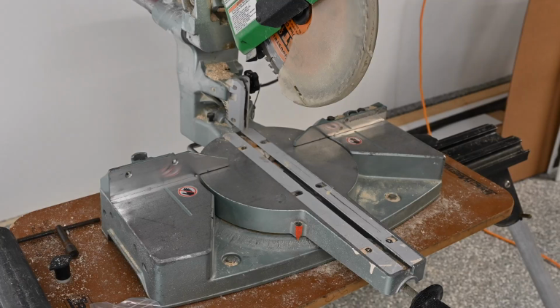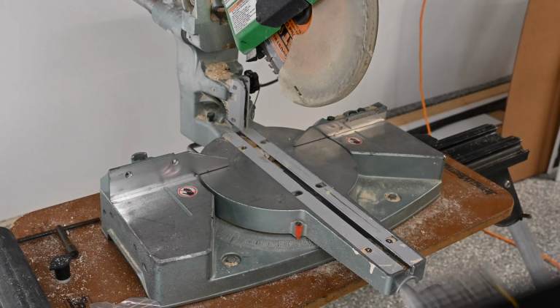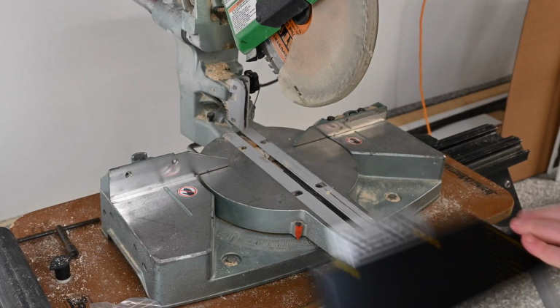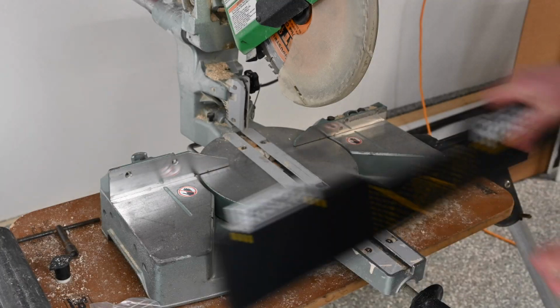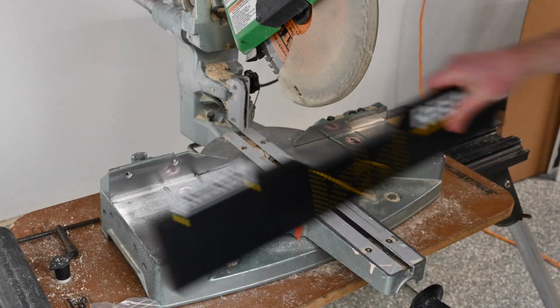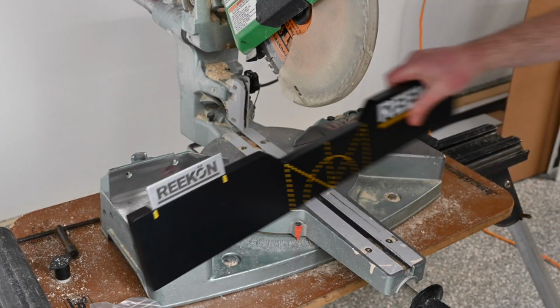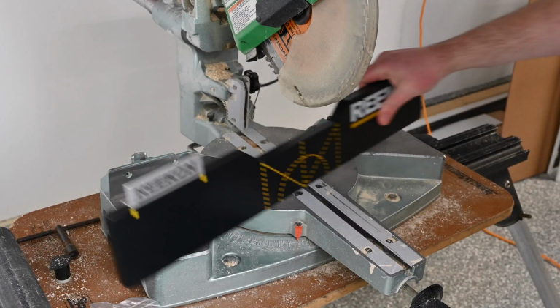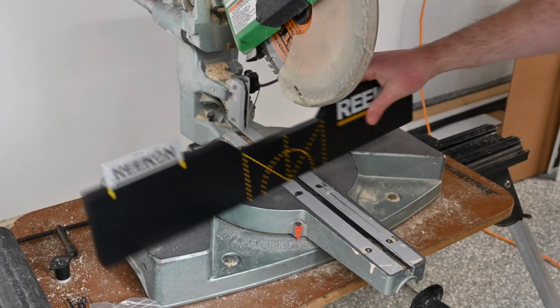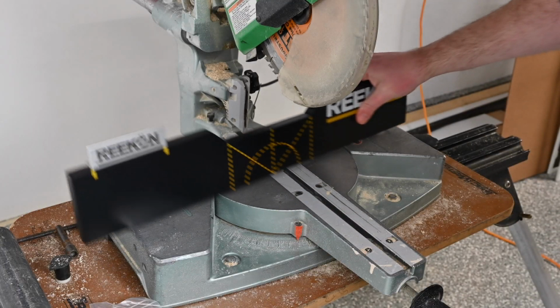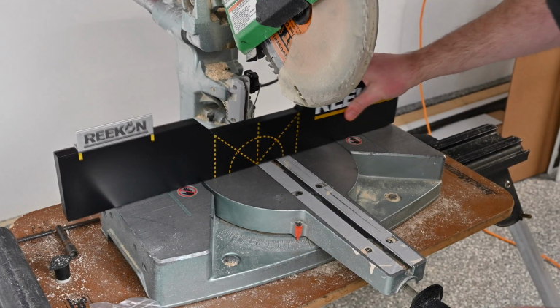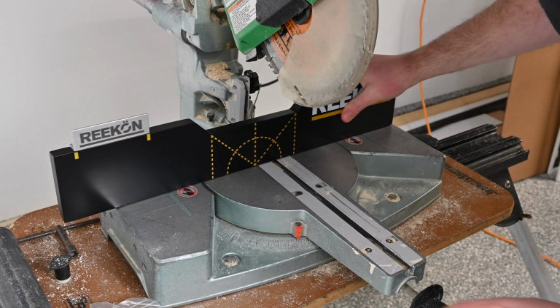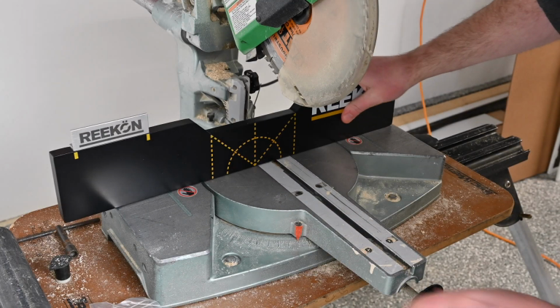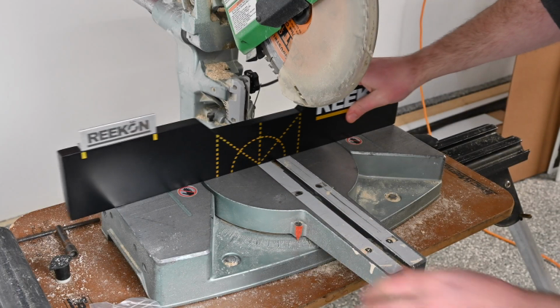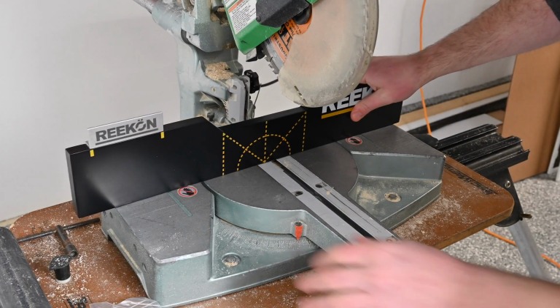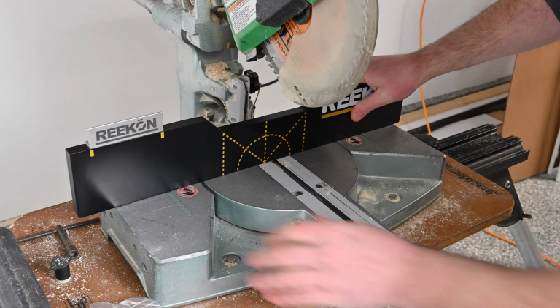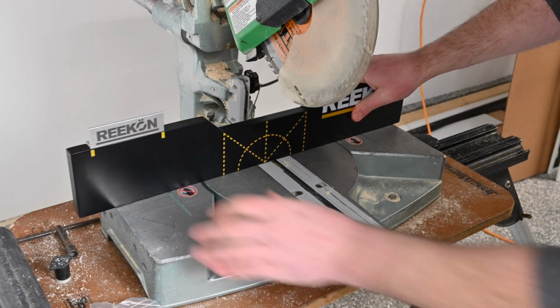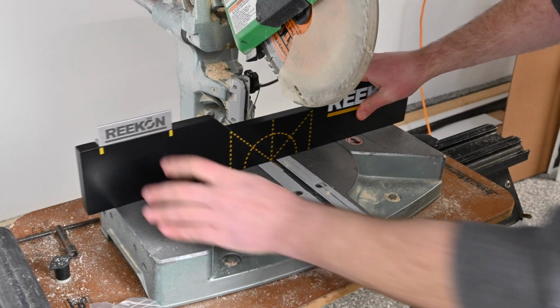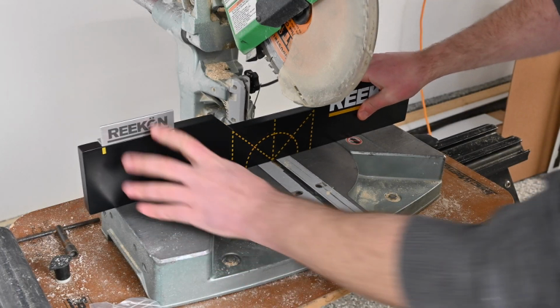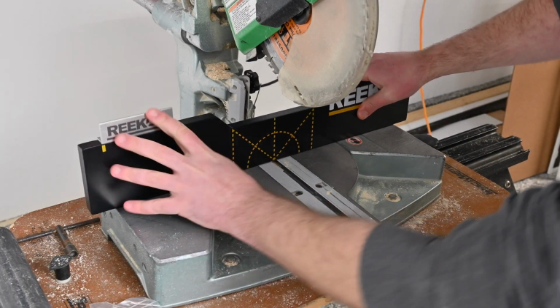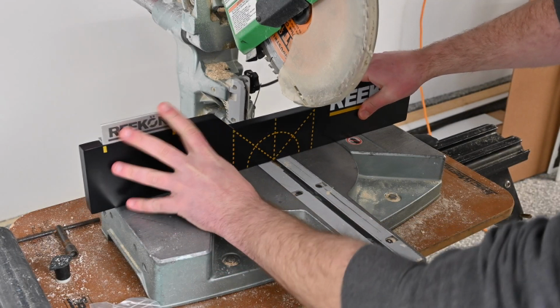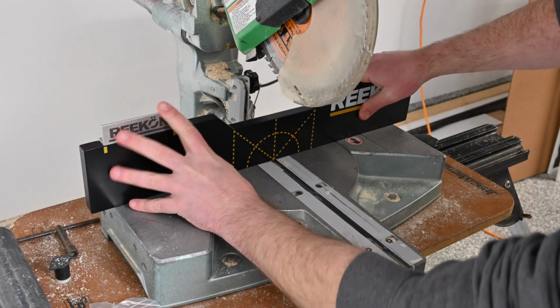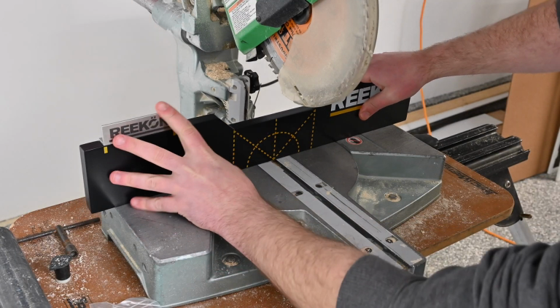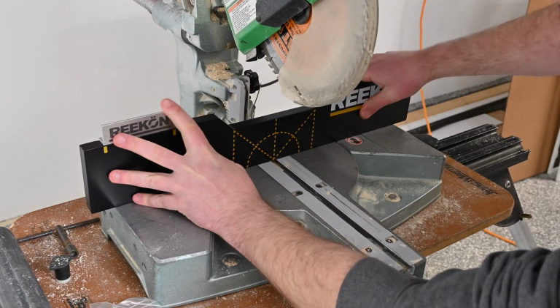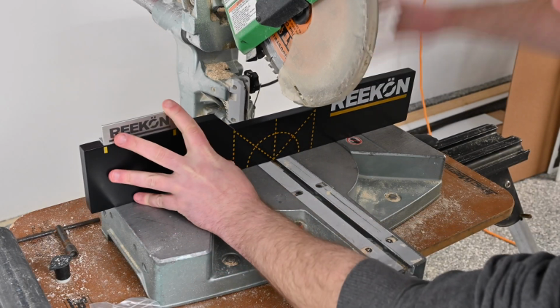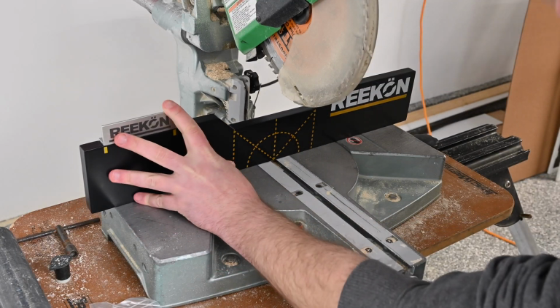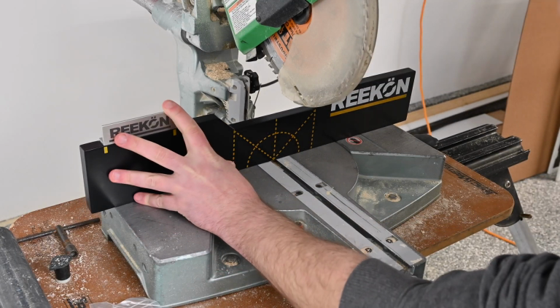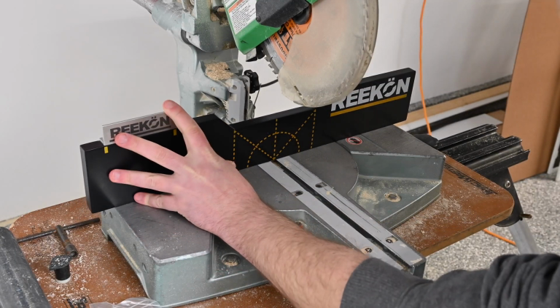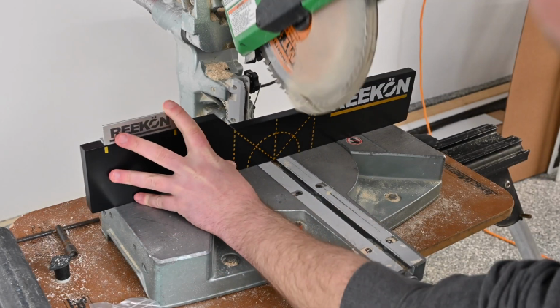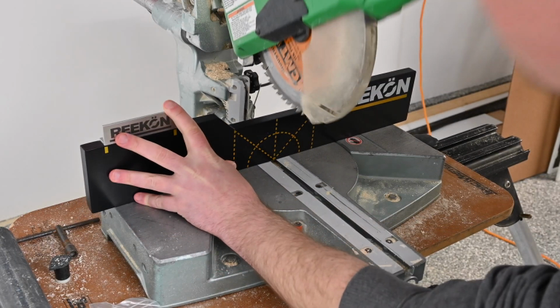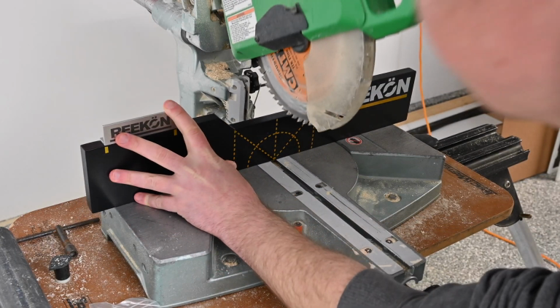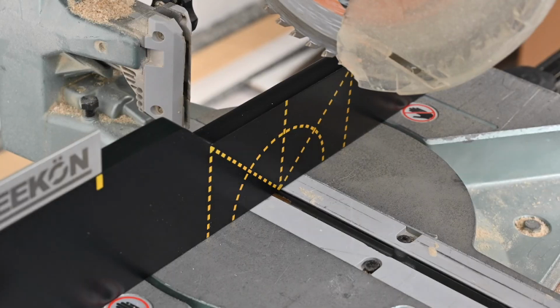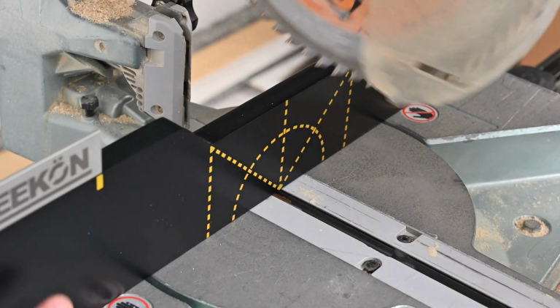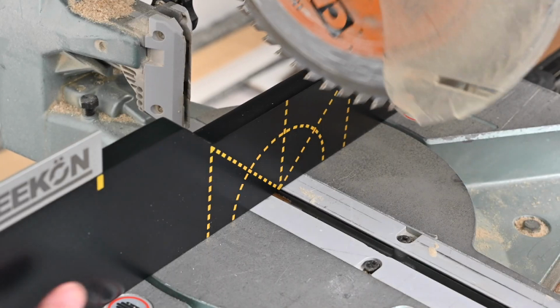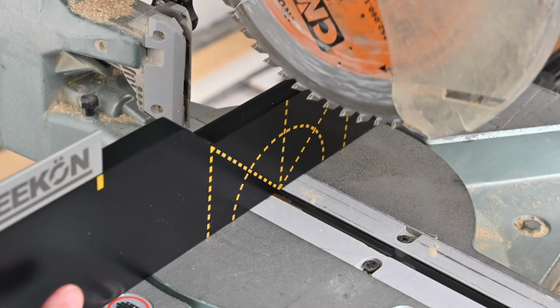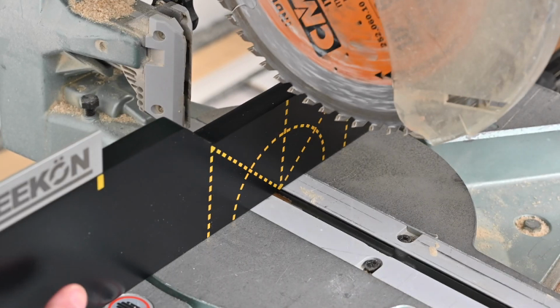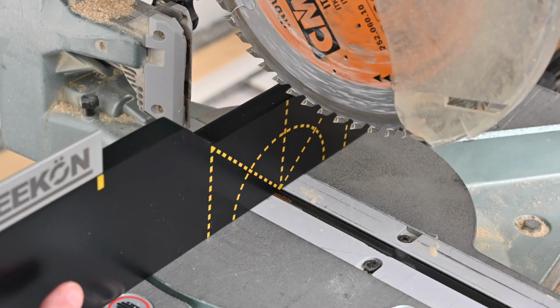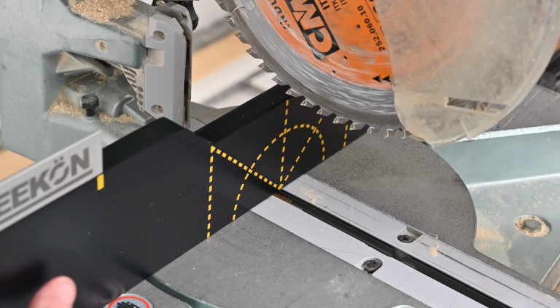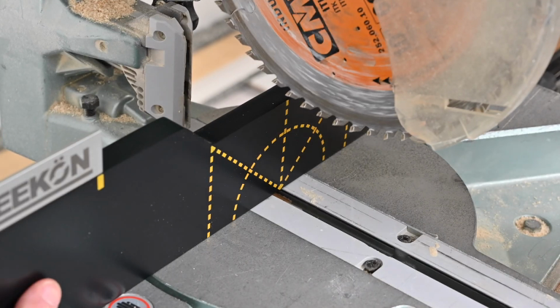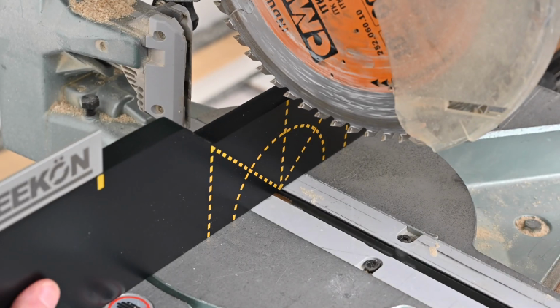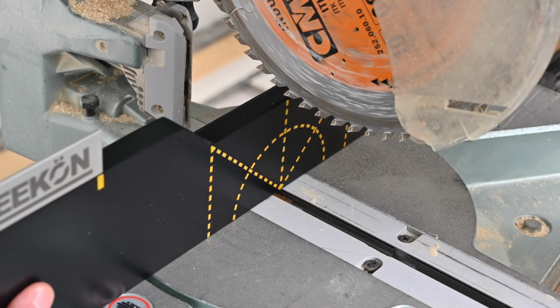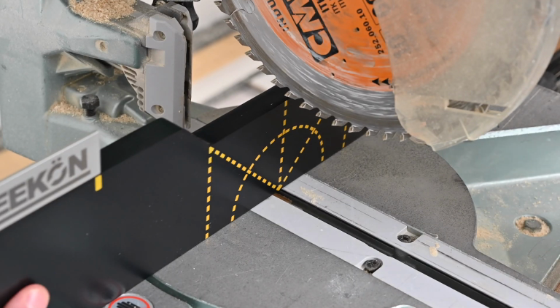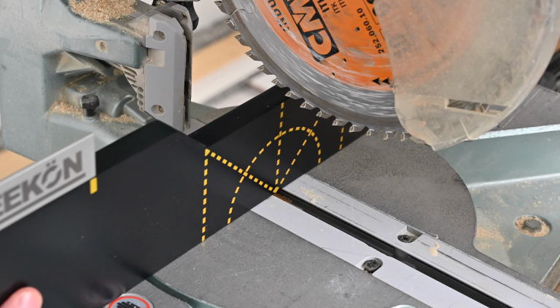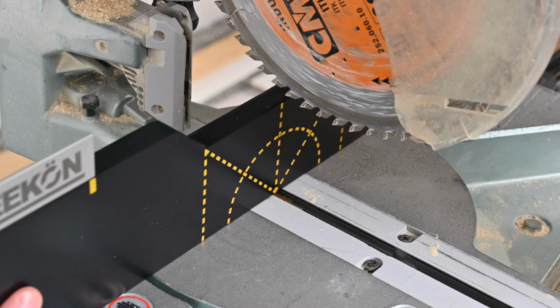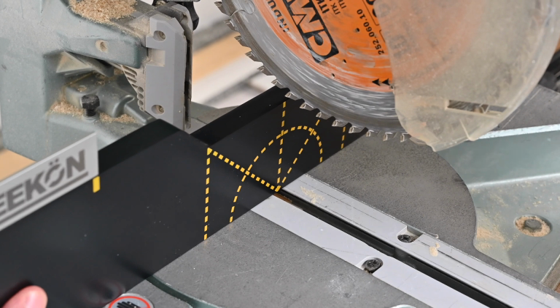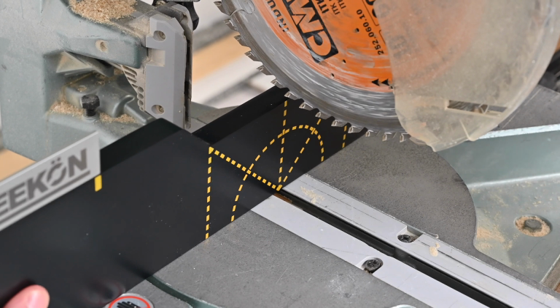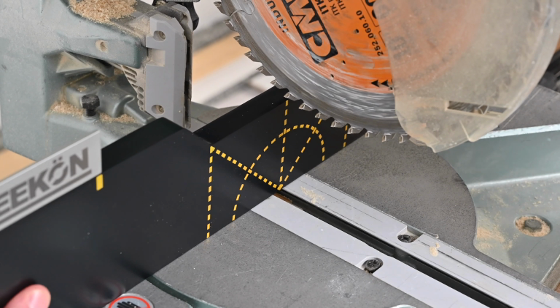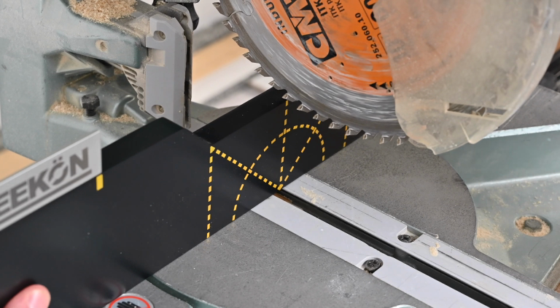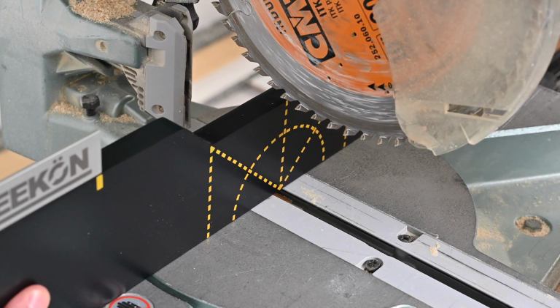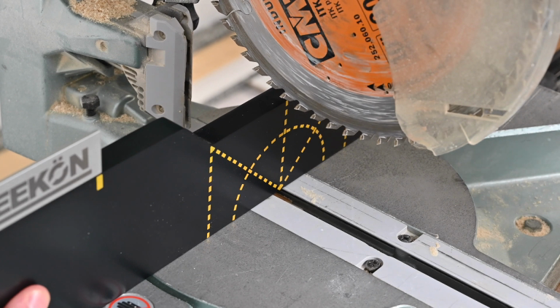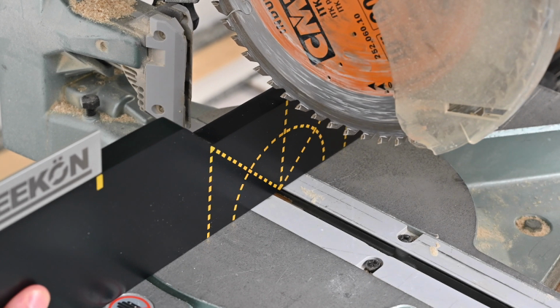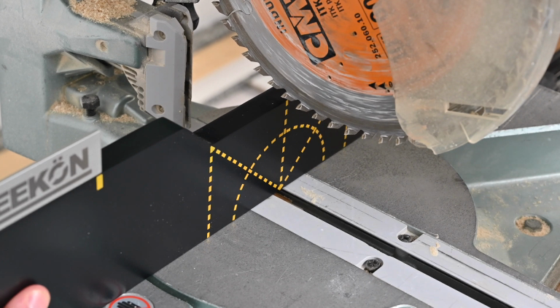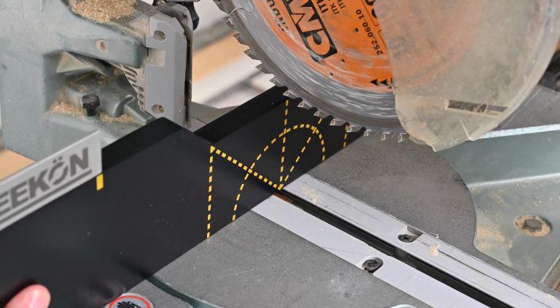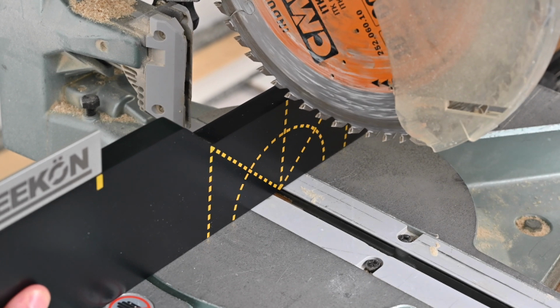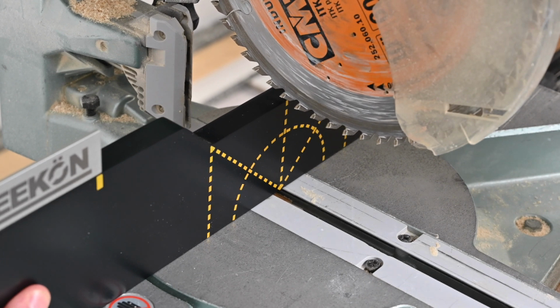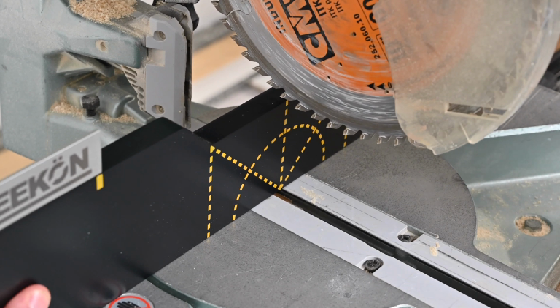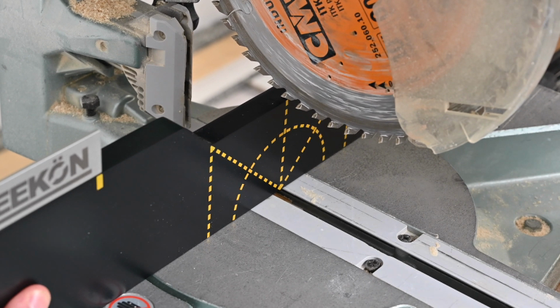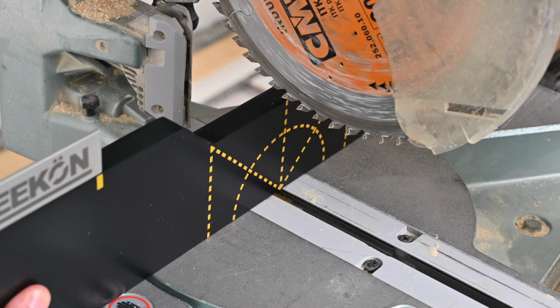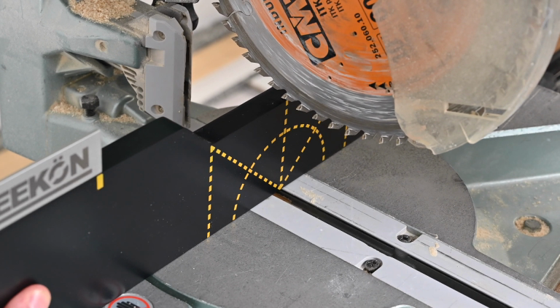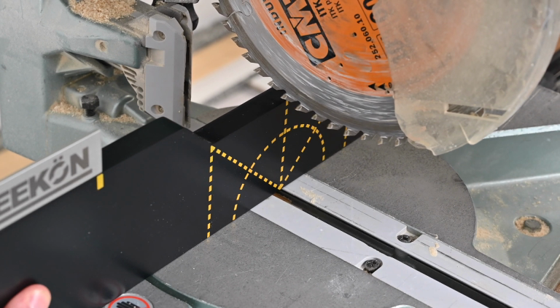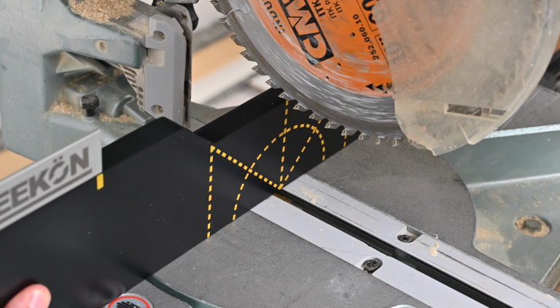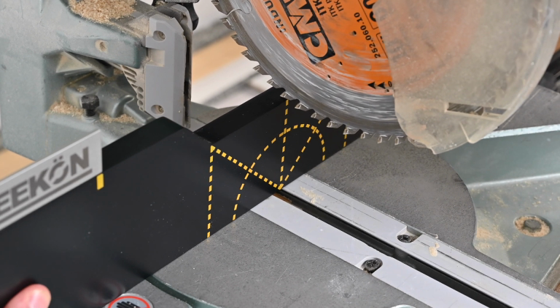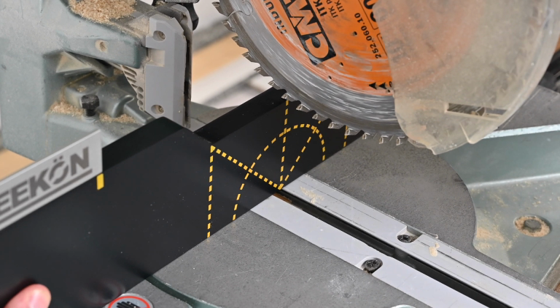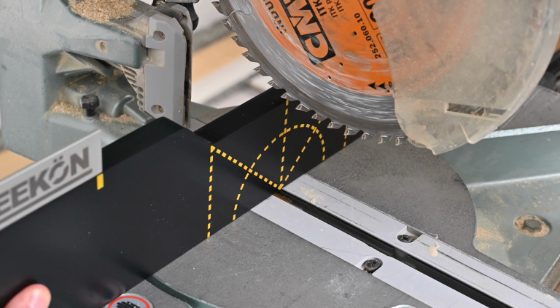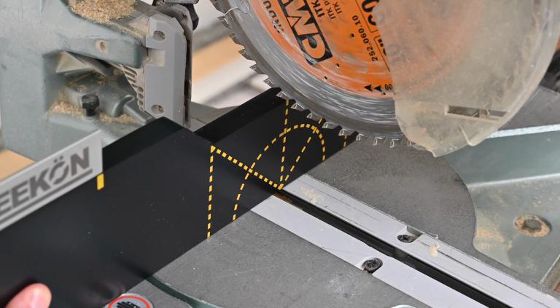Place the adapter fence against the saw fence and ensure the saw blade is aligned with the center dotted line mark printed in yellow.